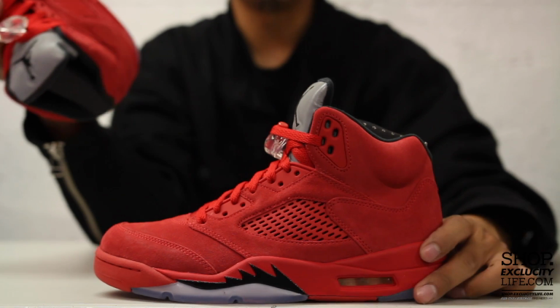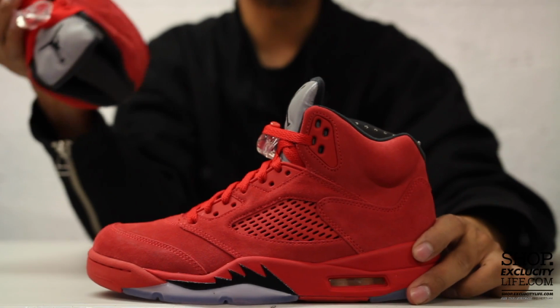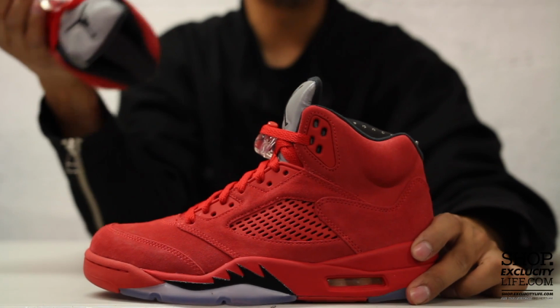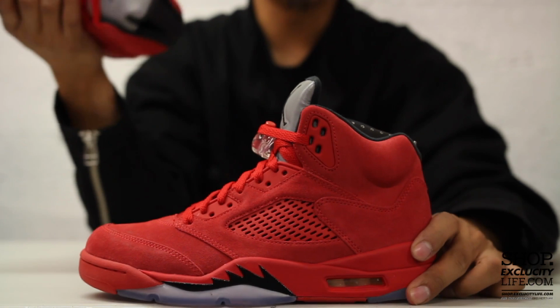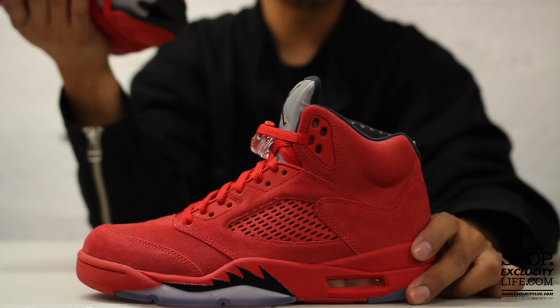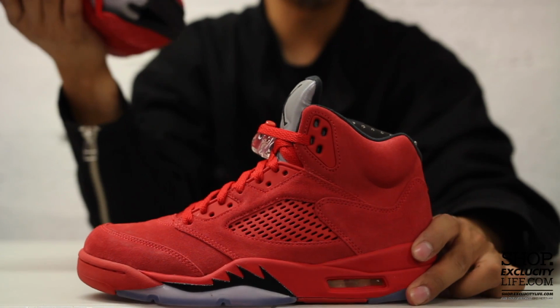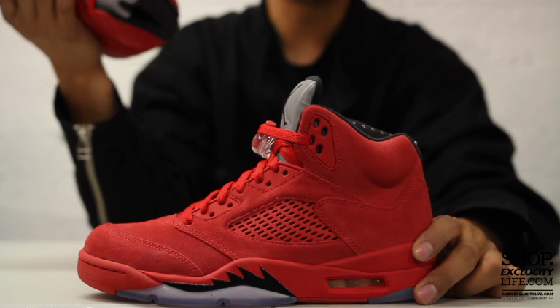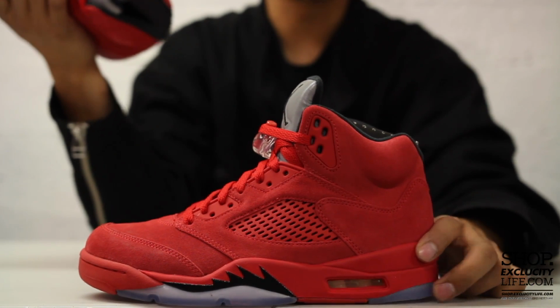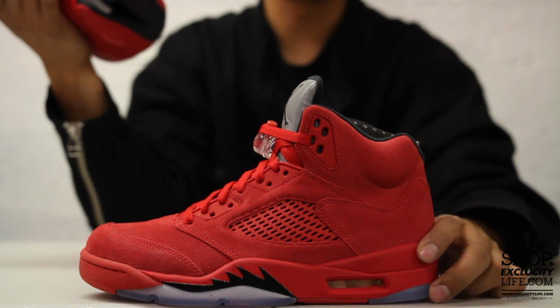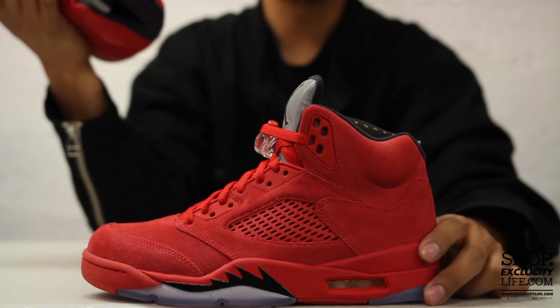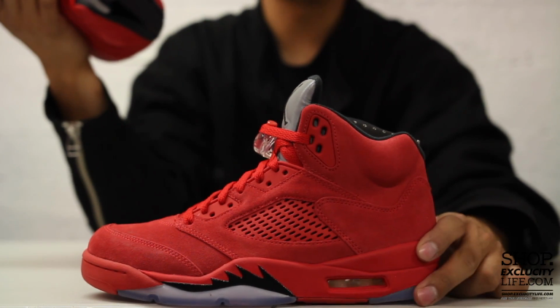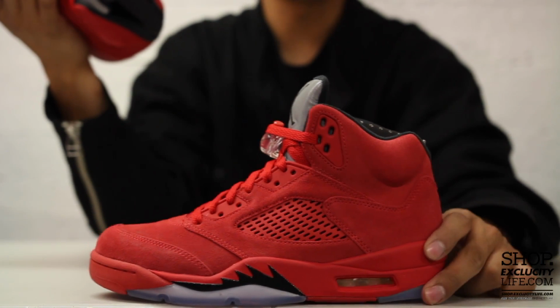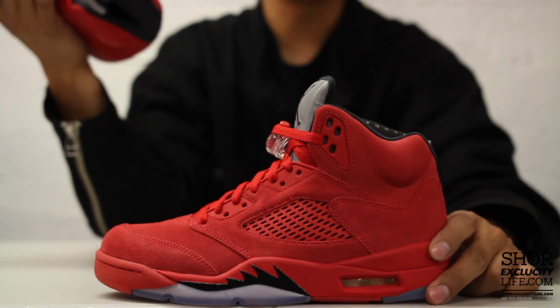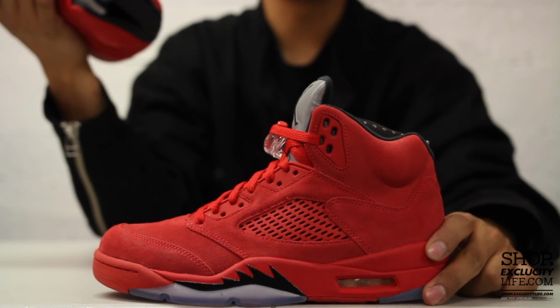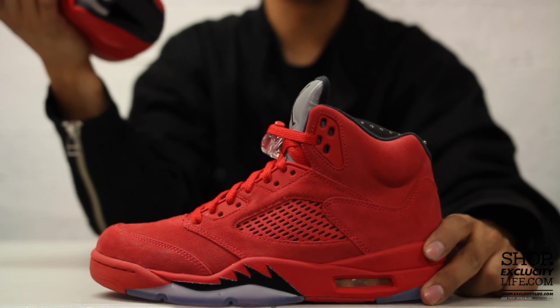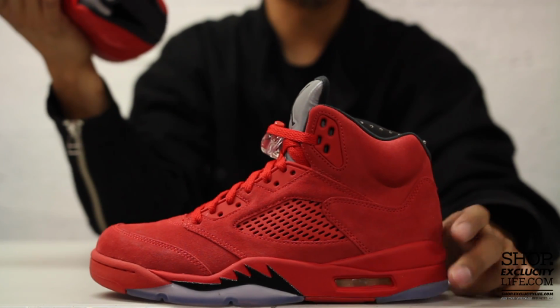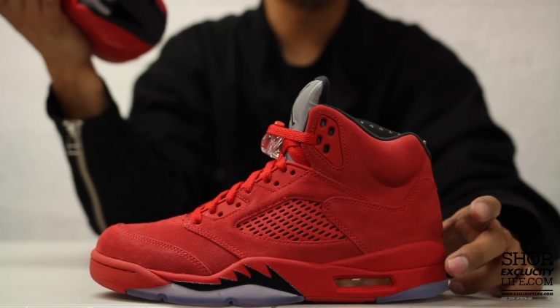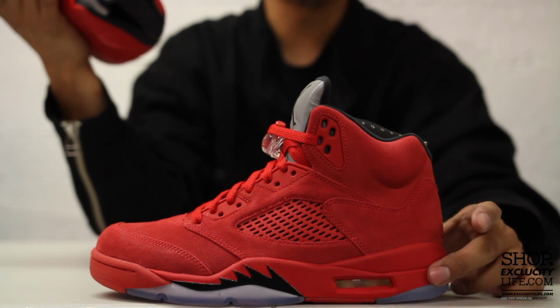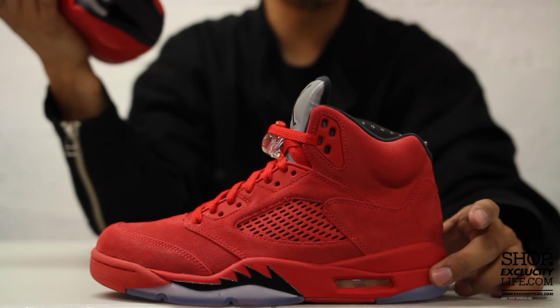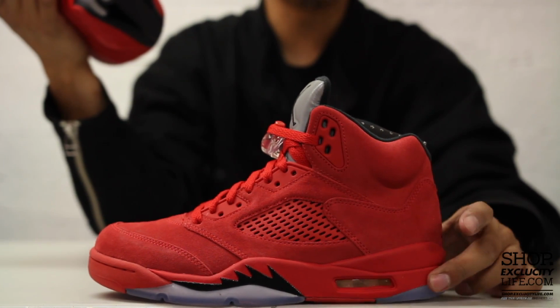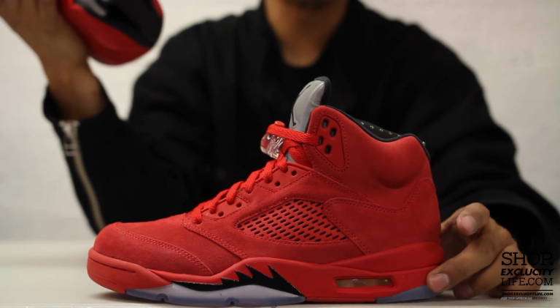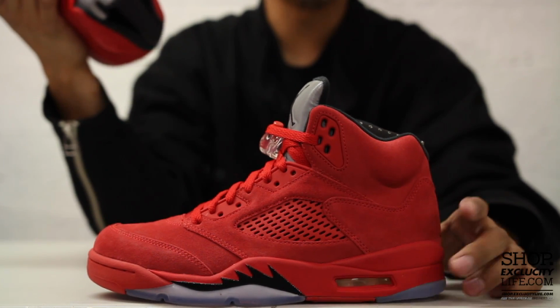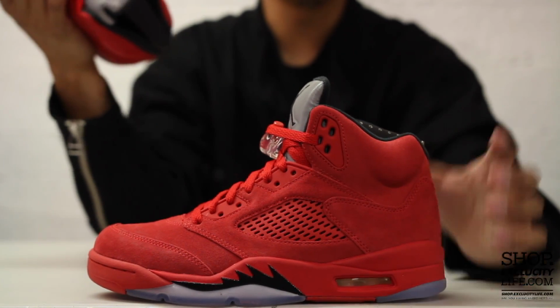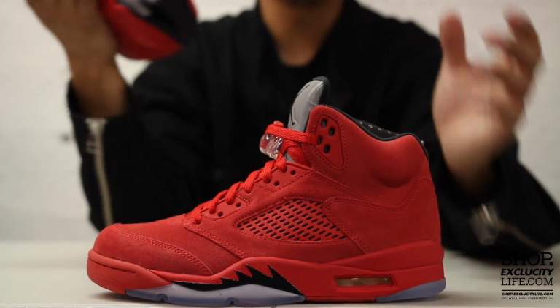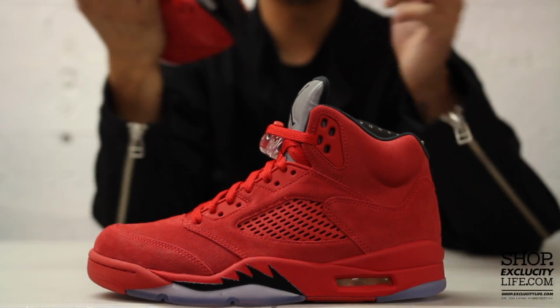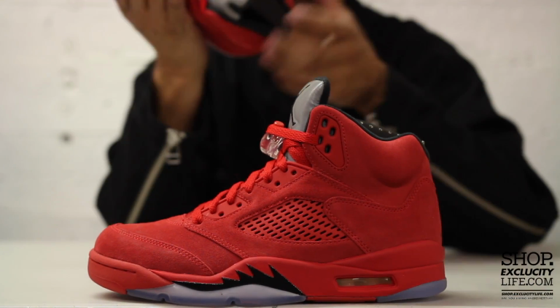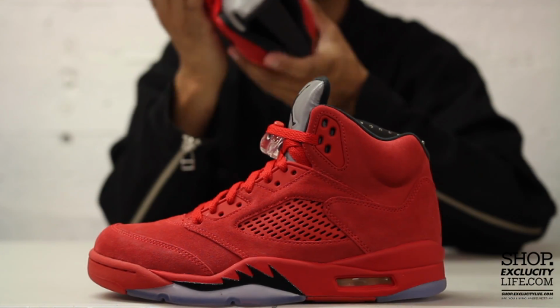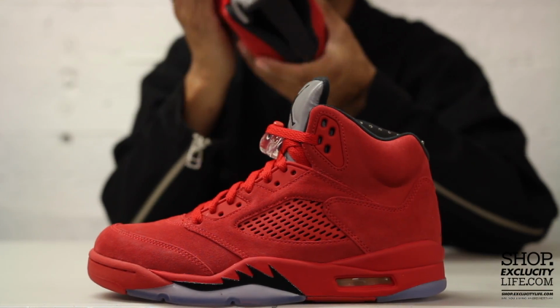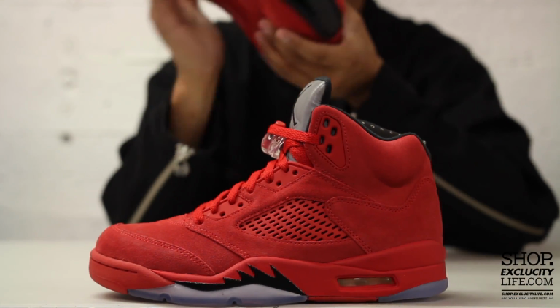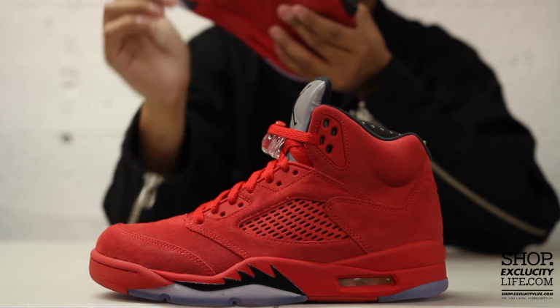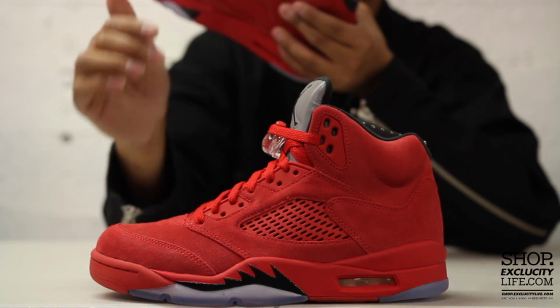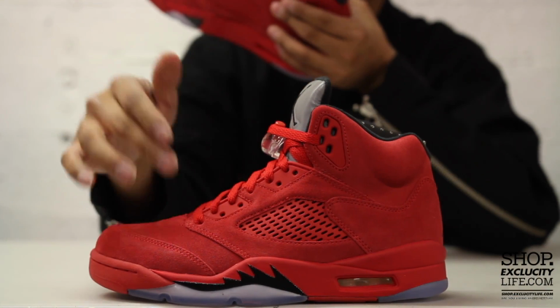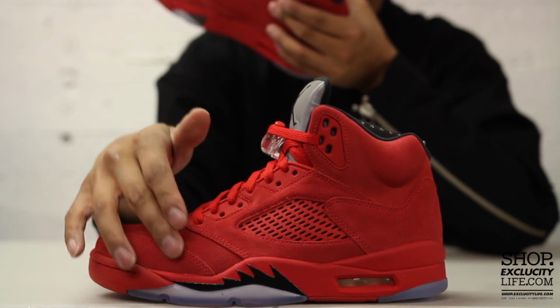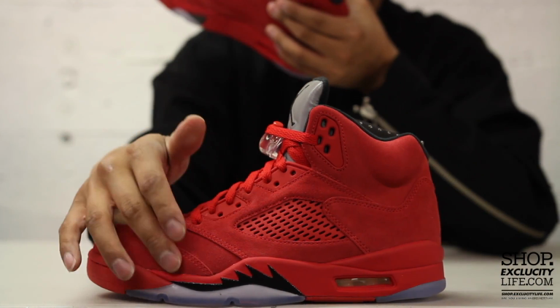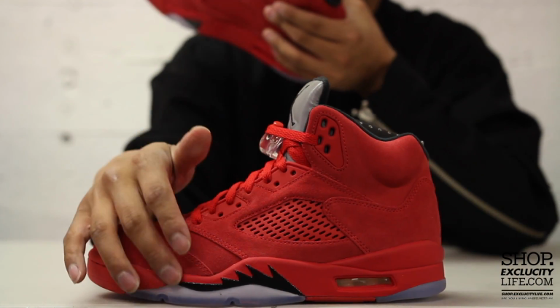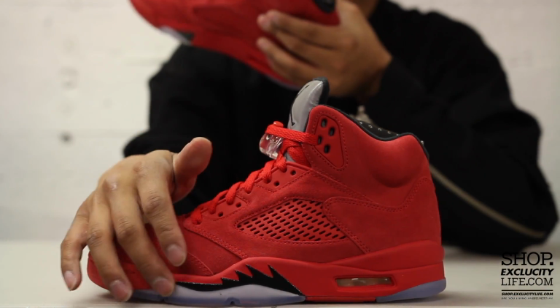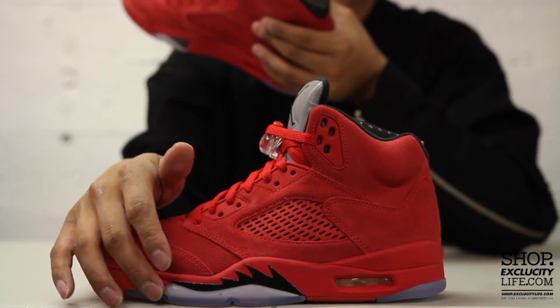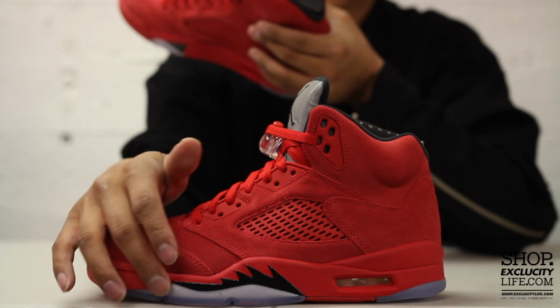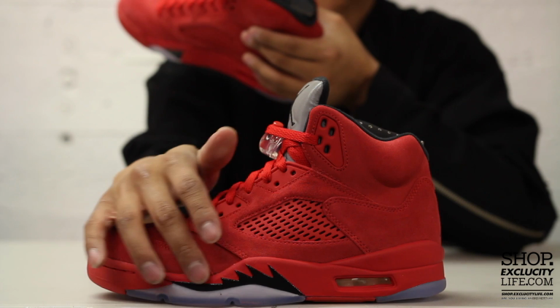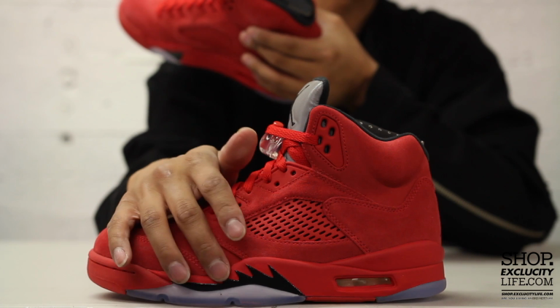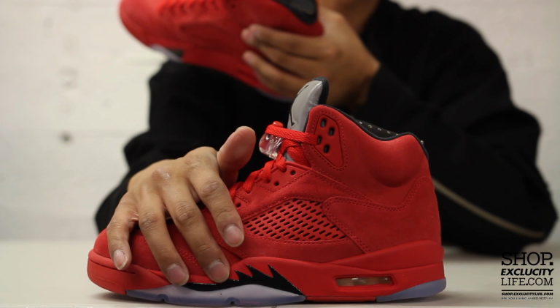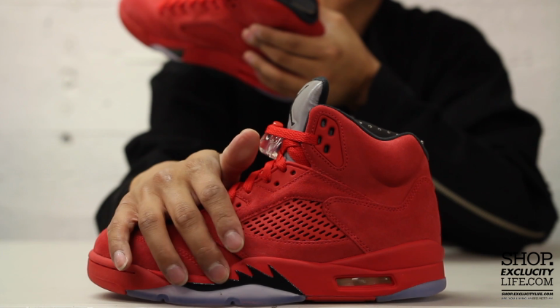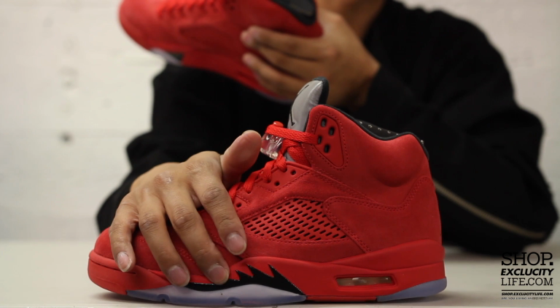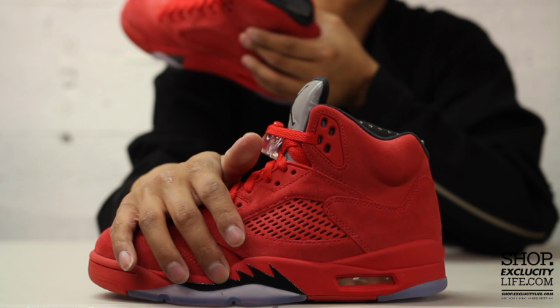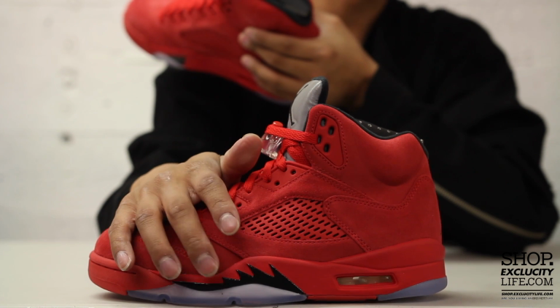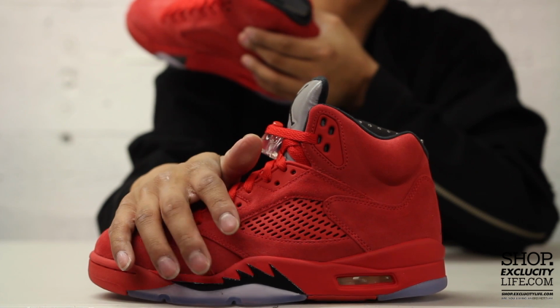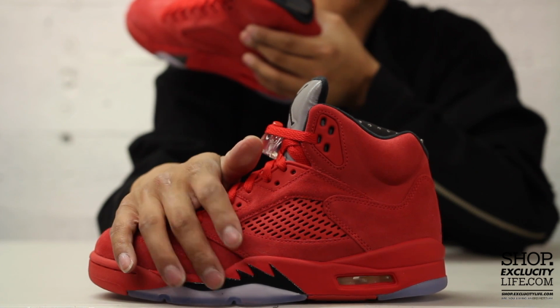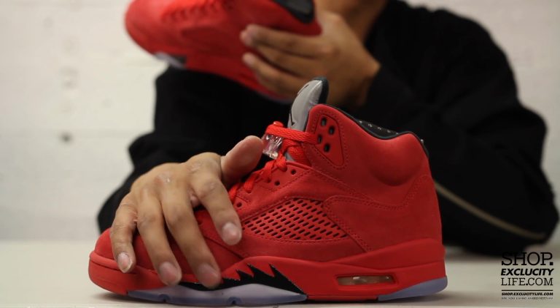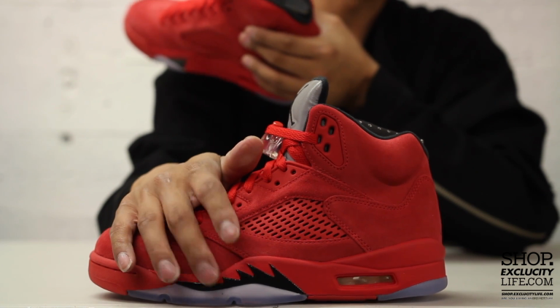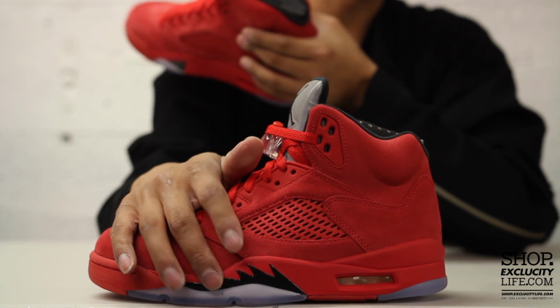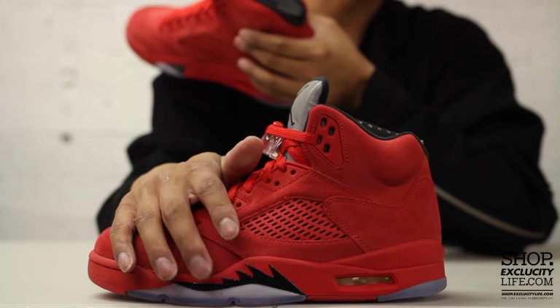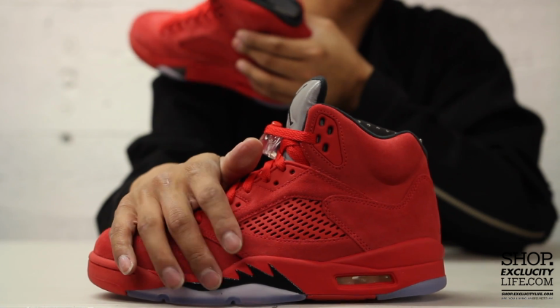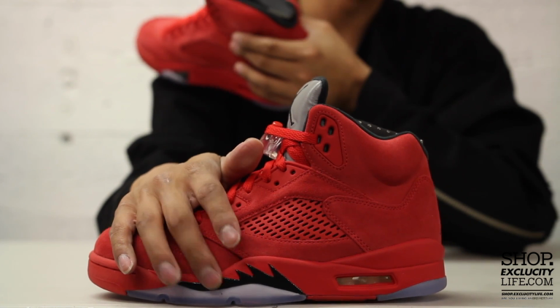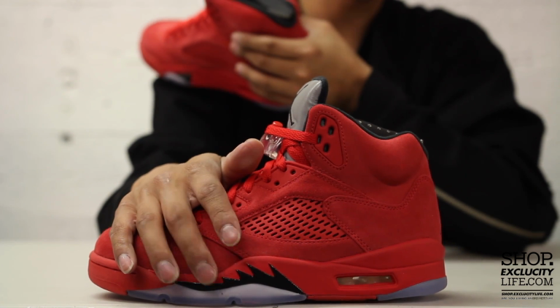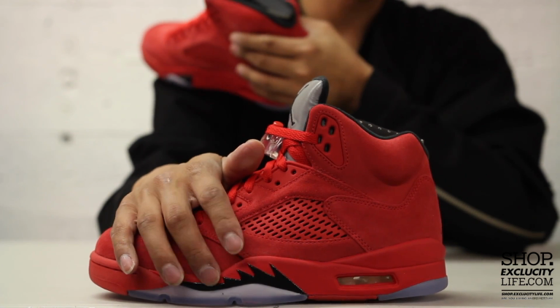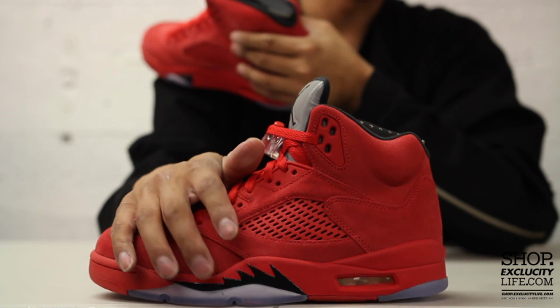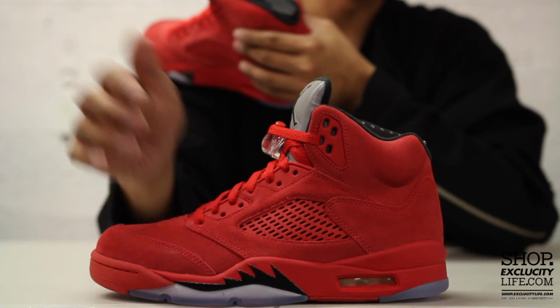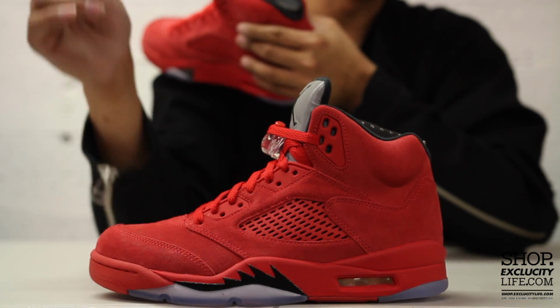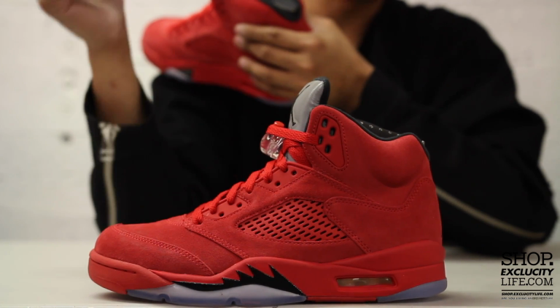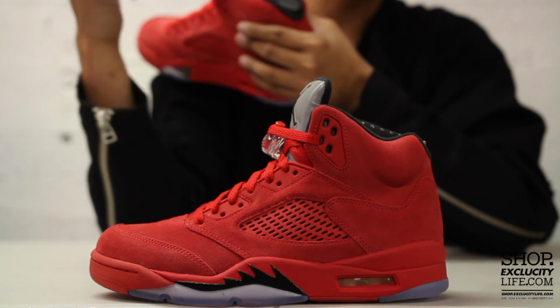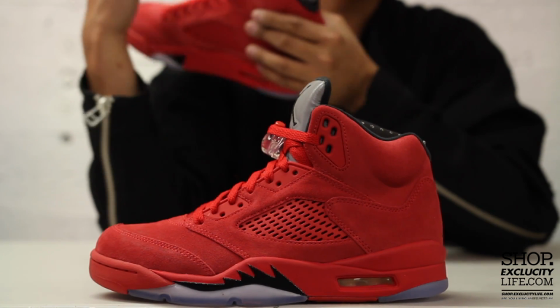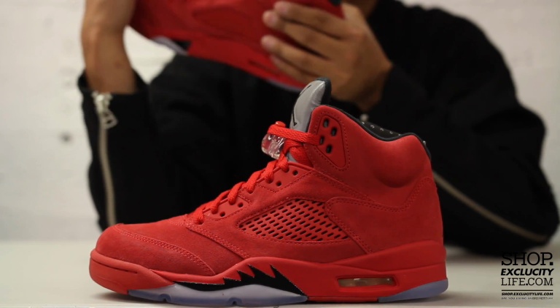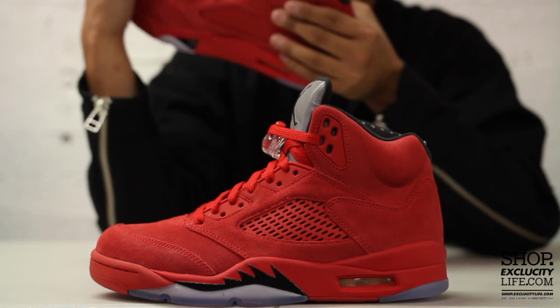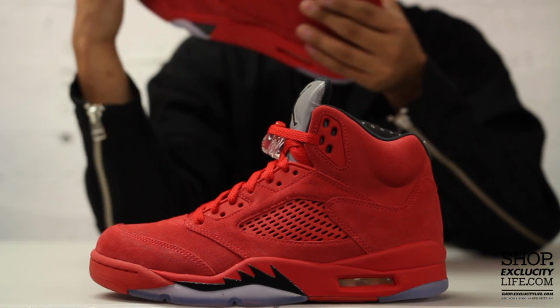The midsole of the Air Jordan 5 features an all-red midsole with a slight detail of your fighter jet shark tooth in black right there.